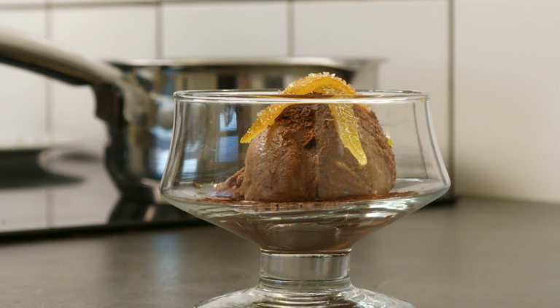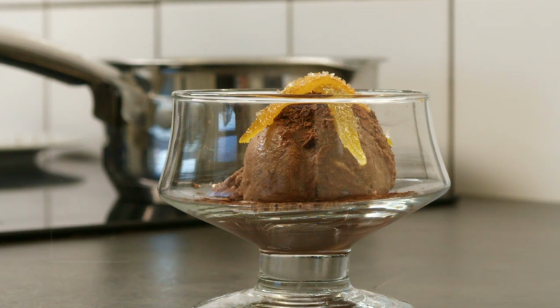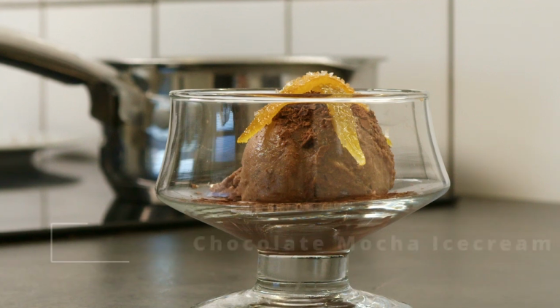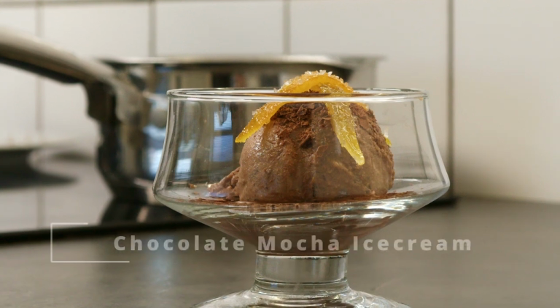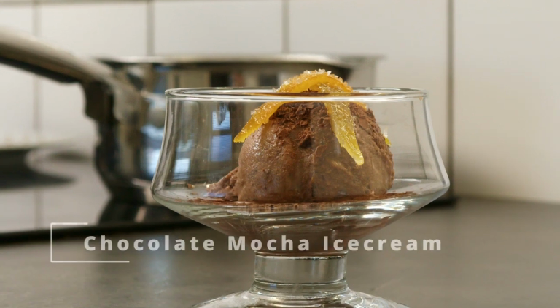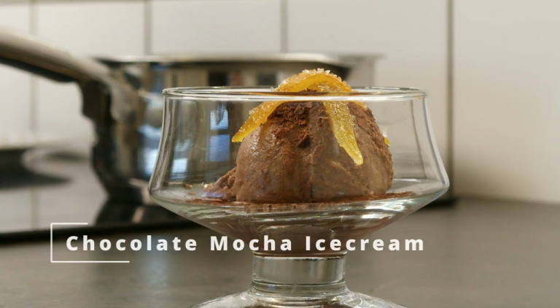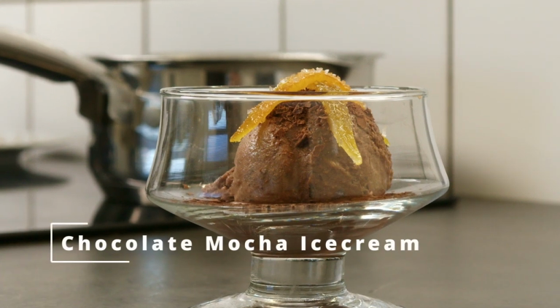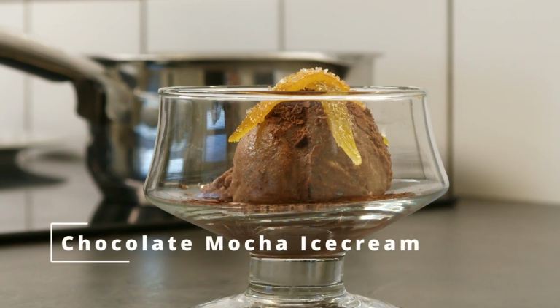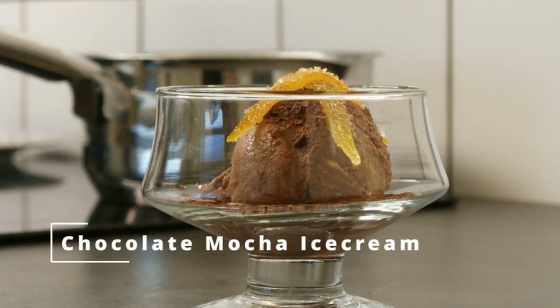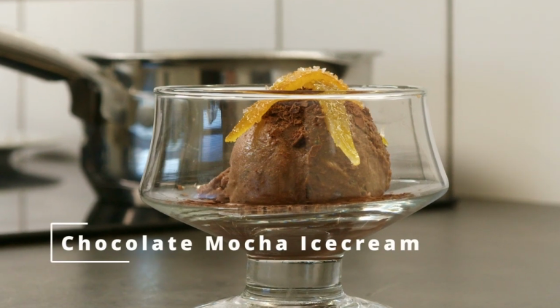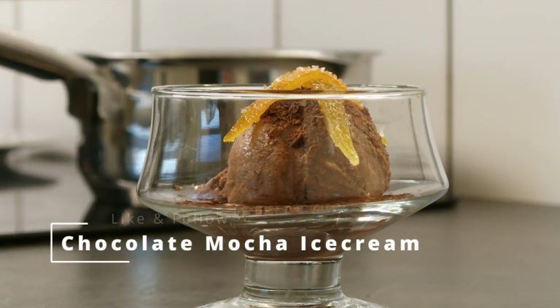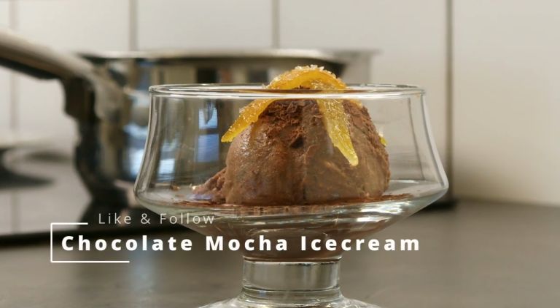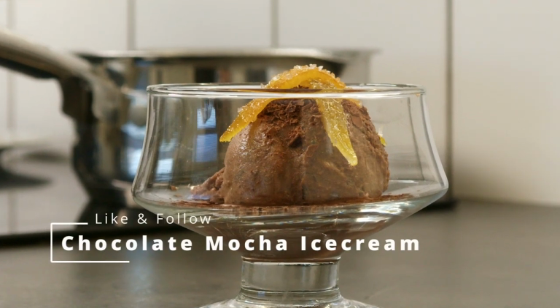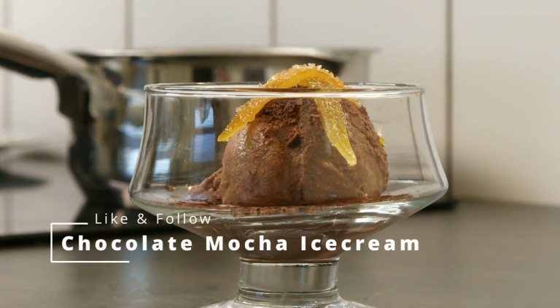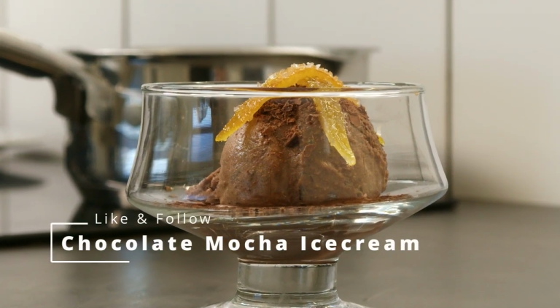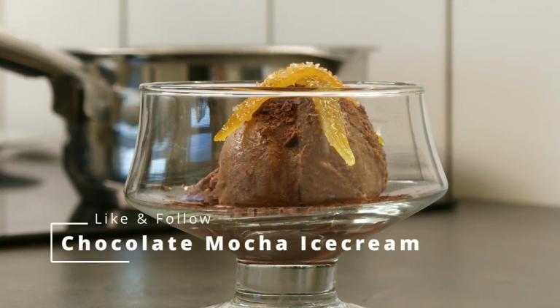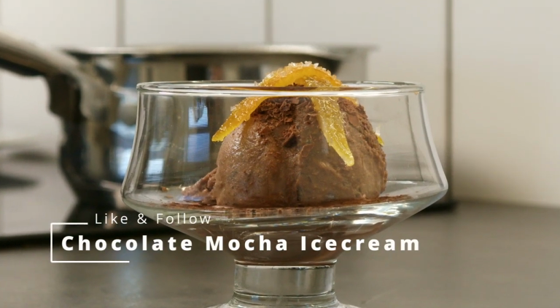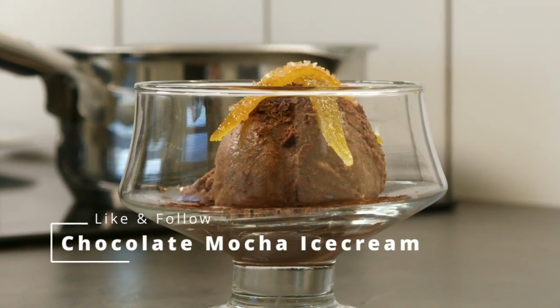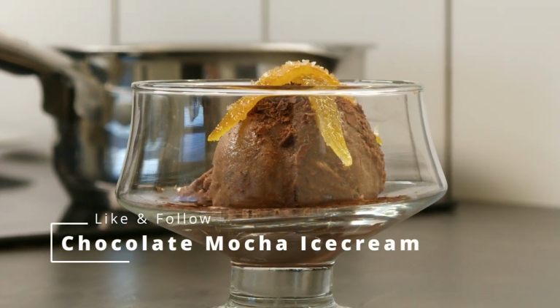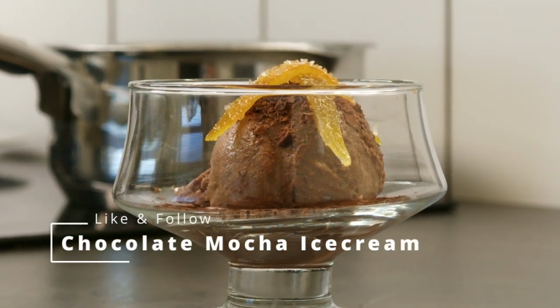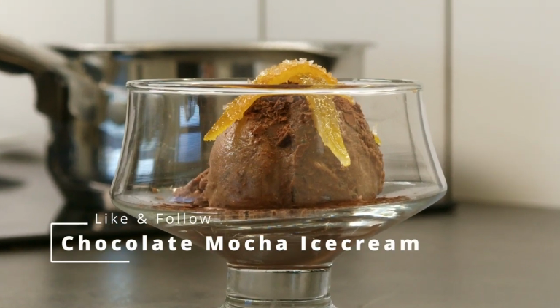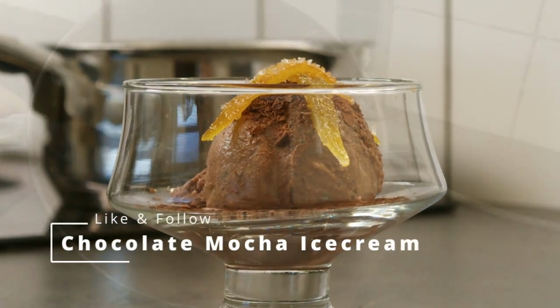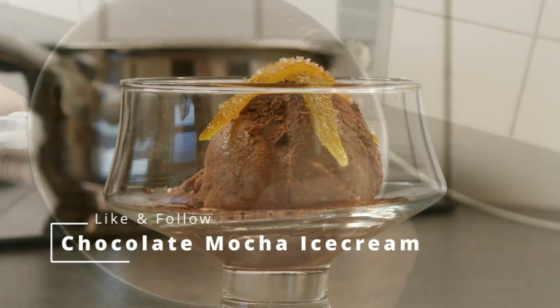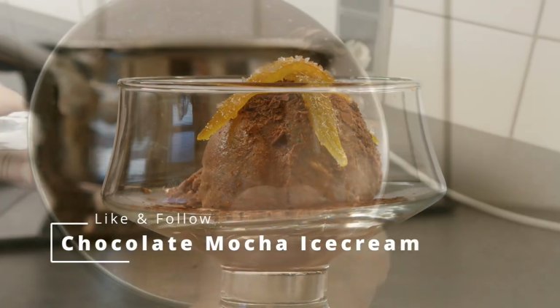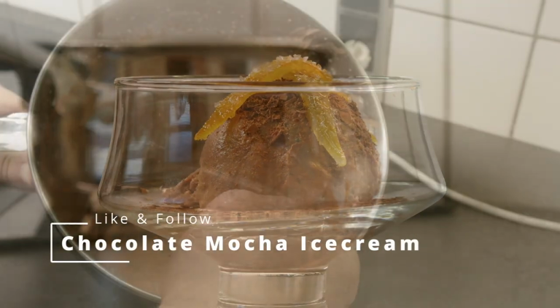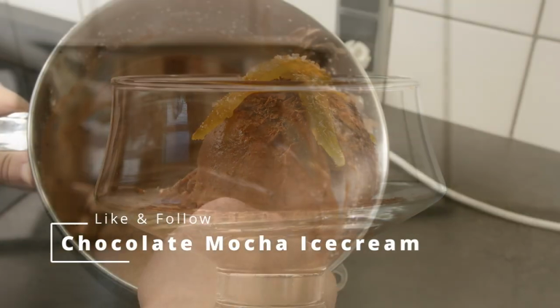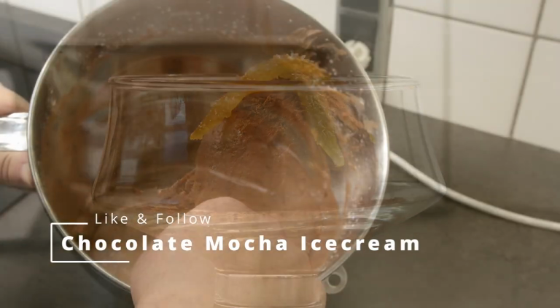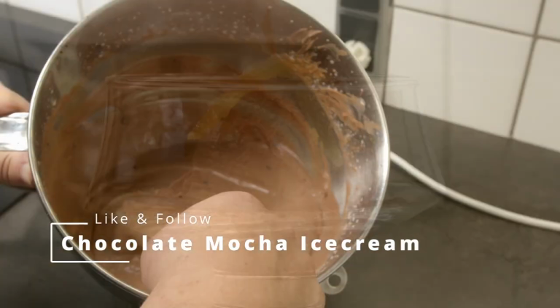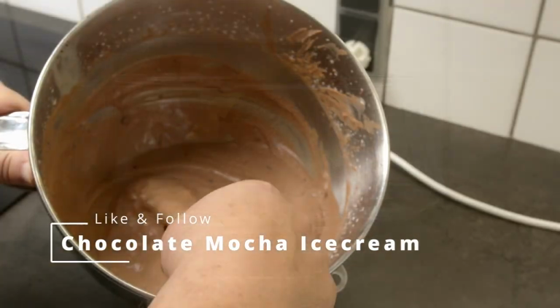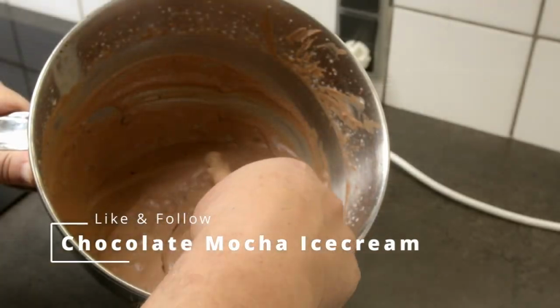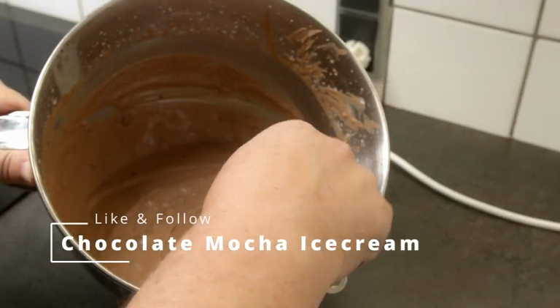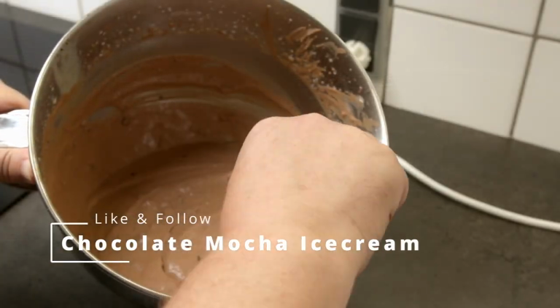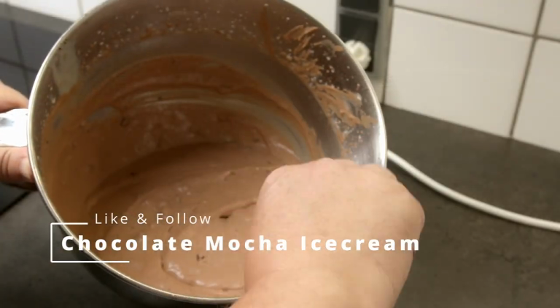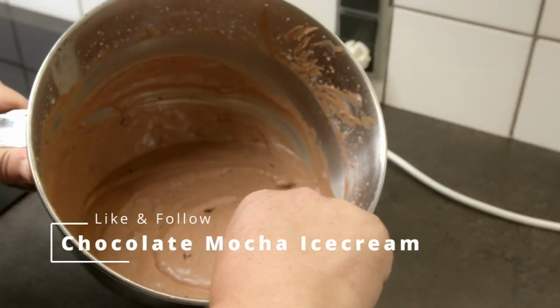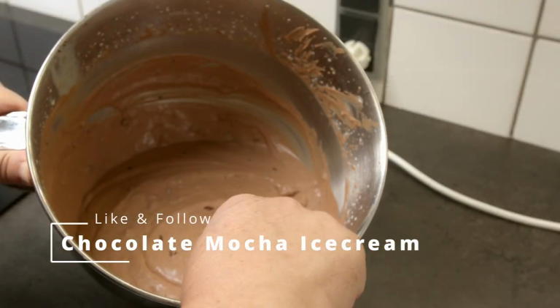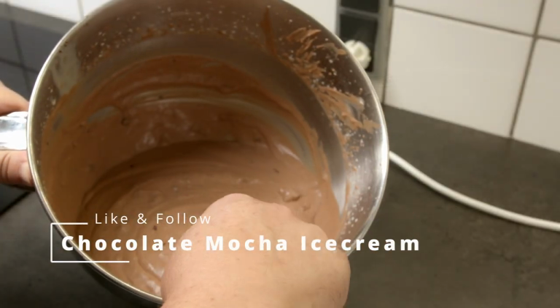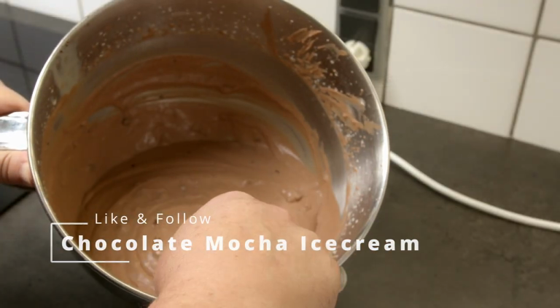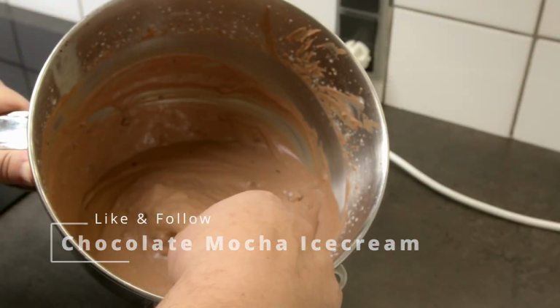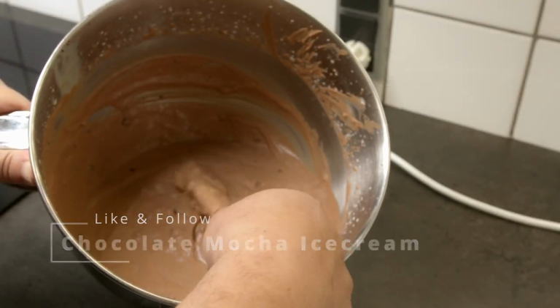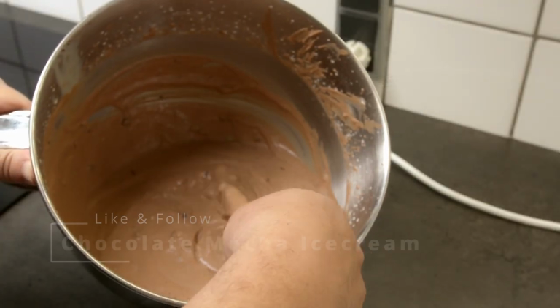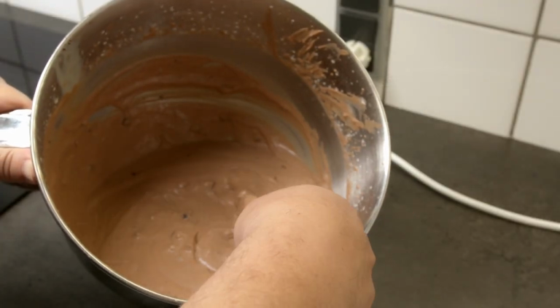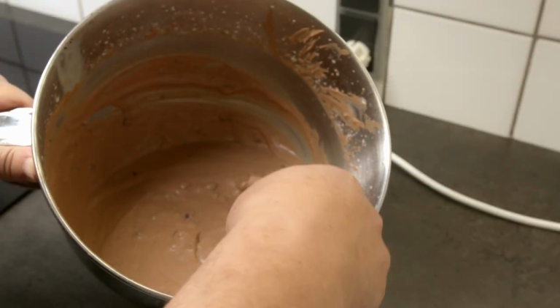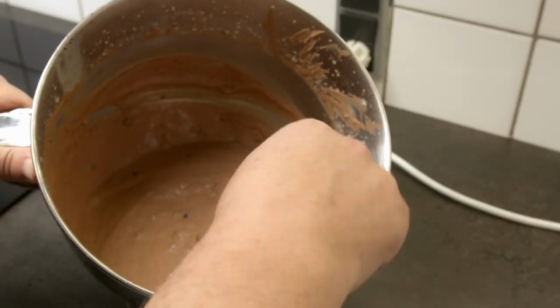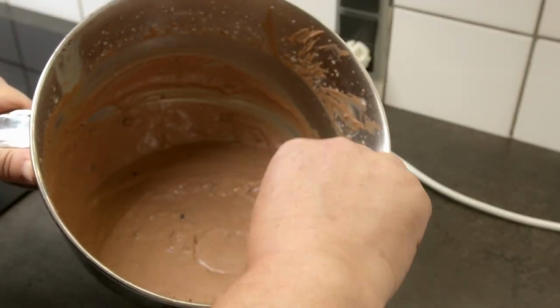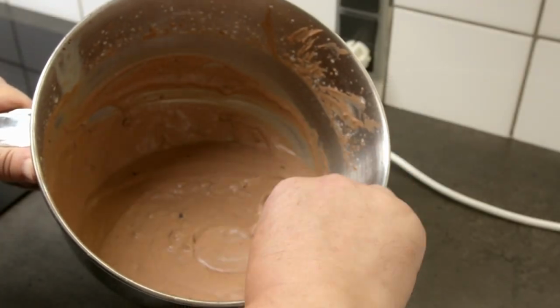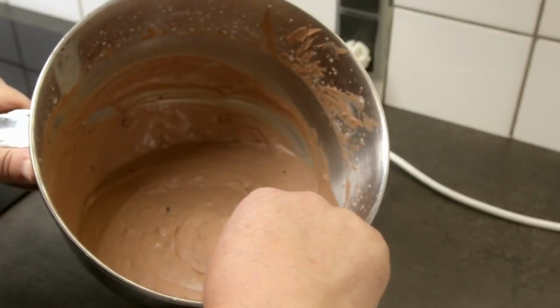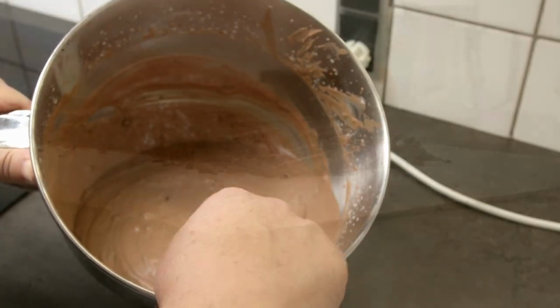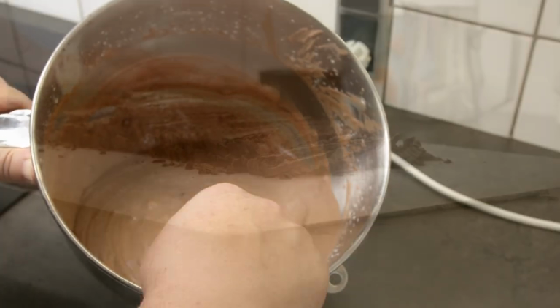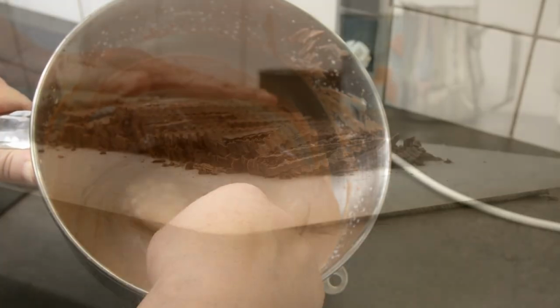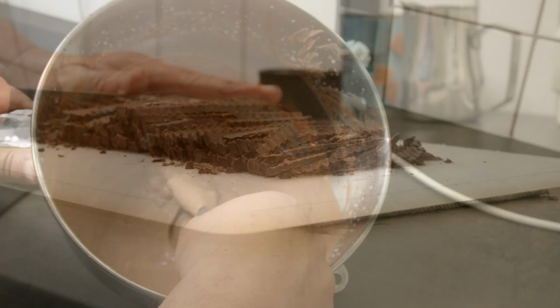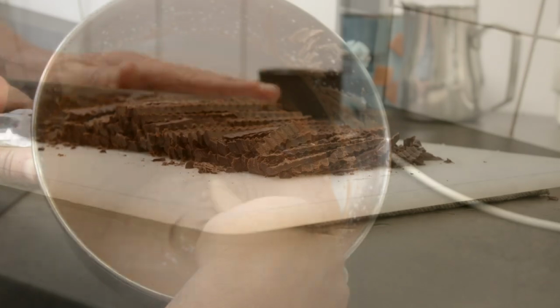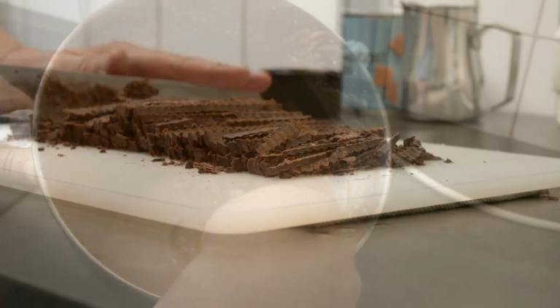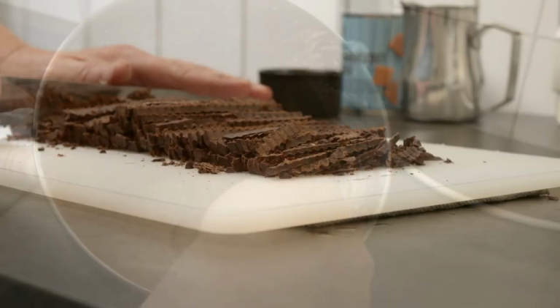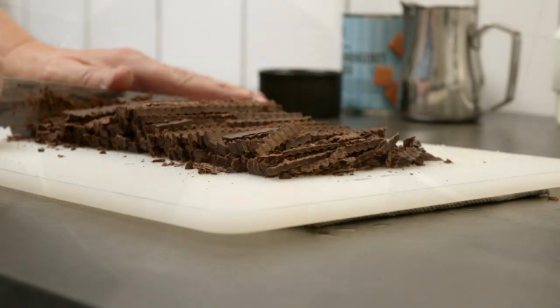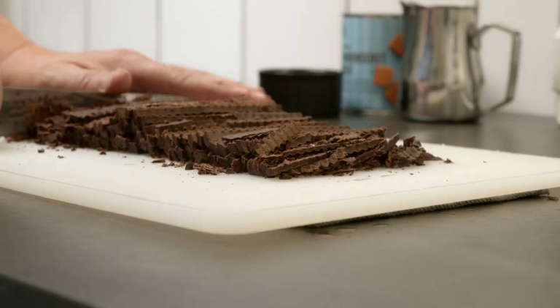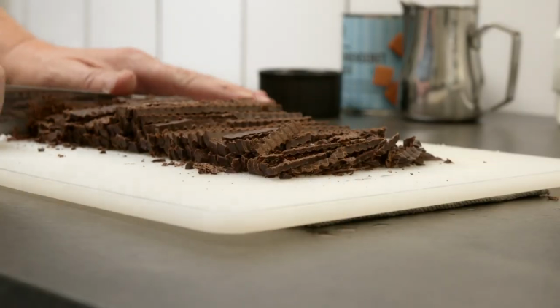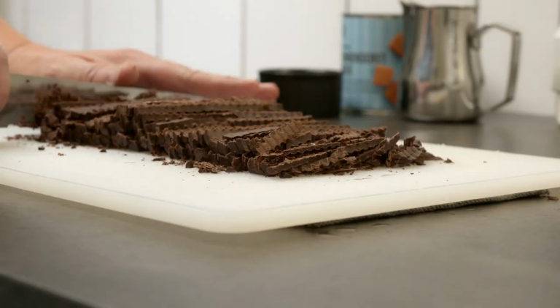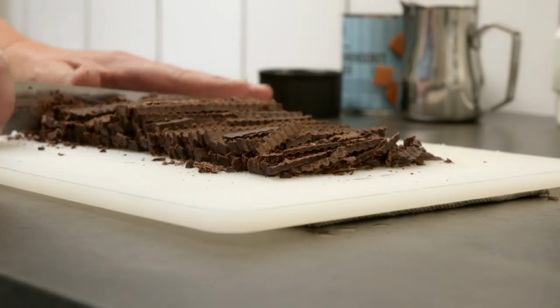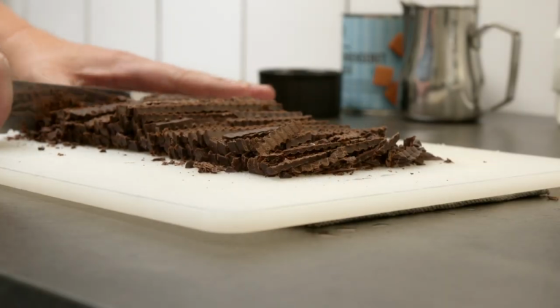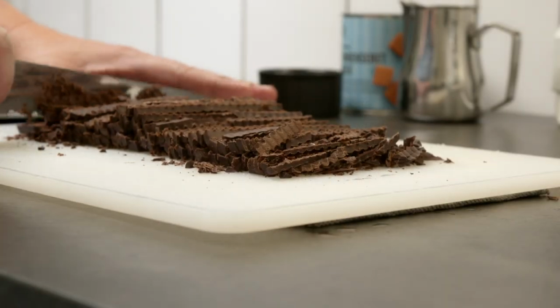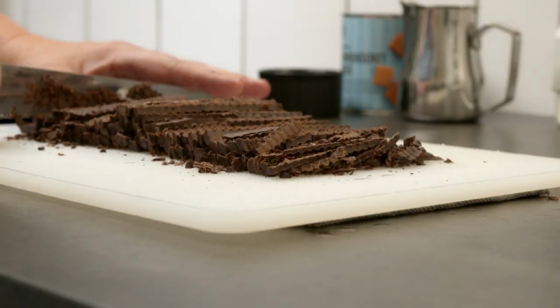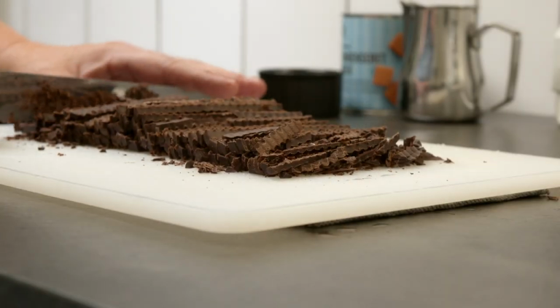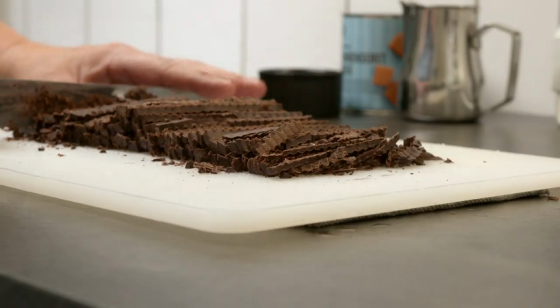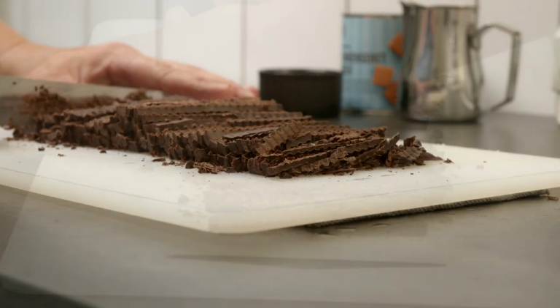If you are a fan of chocolate, ice cream and coffee, this recipe is perfect for you. This is chocolate mocha ice cream.